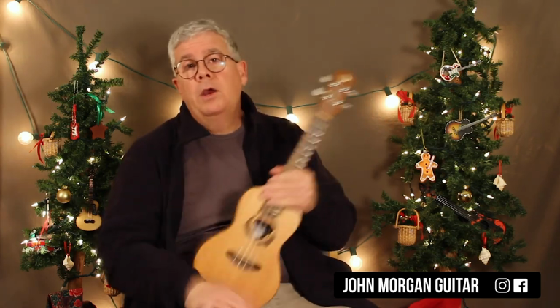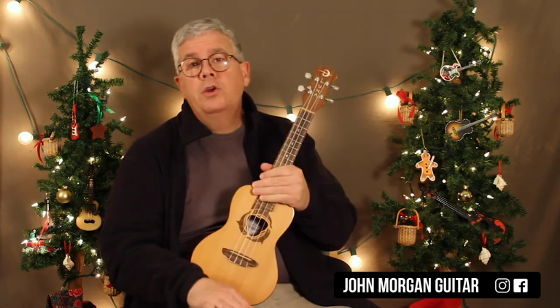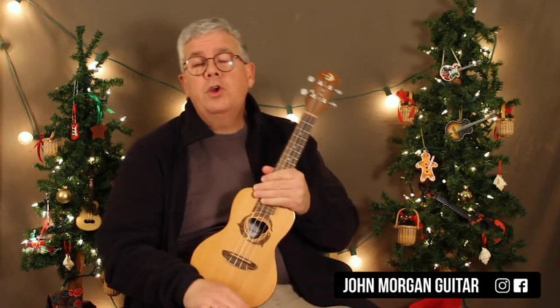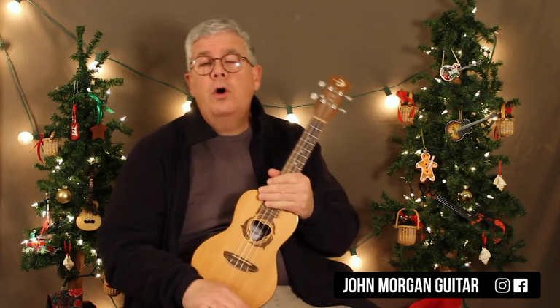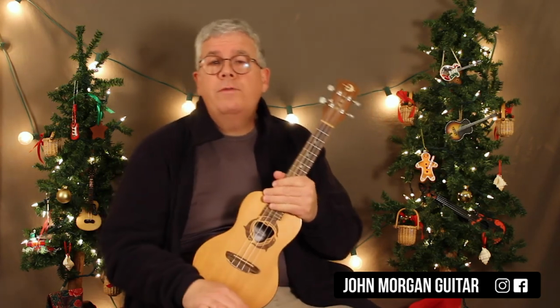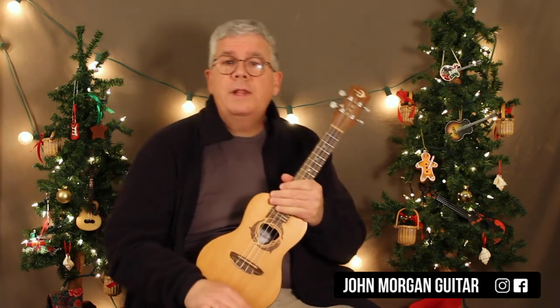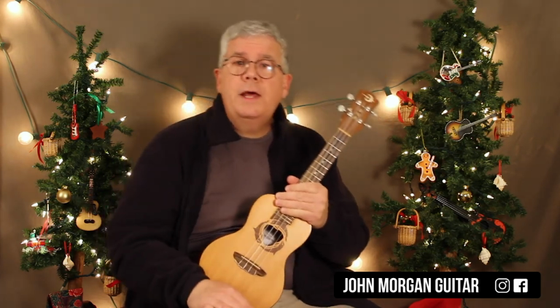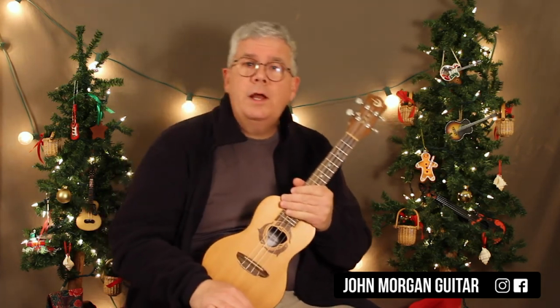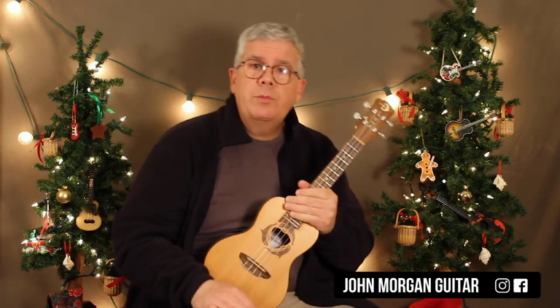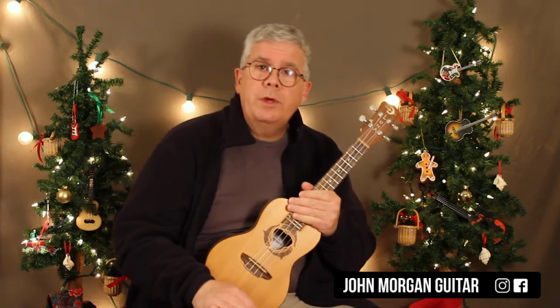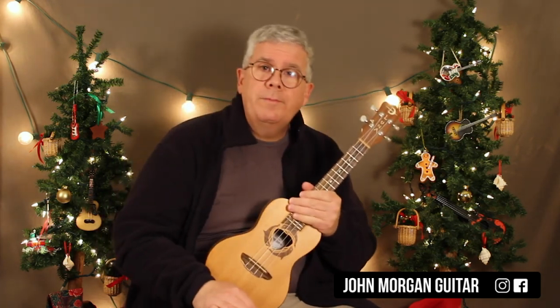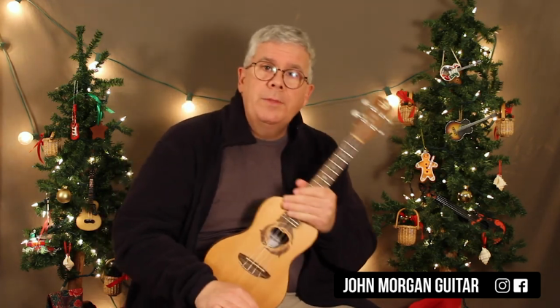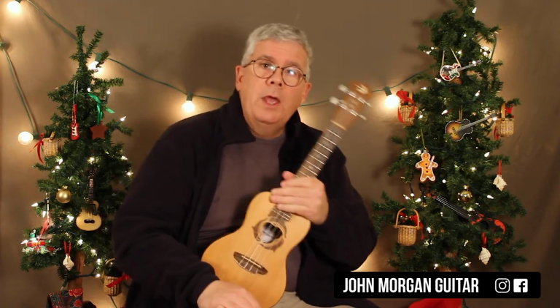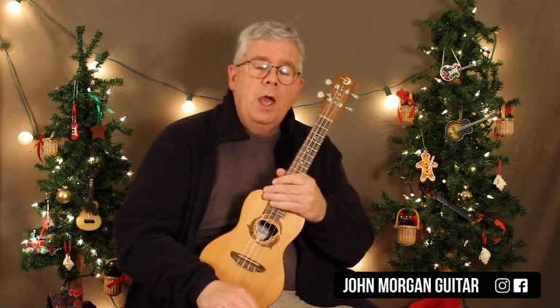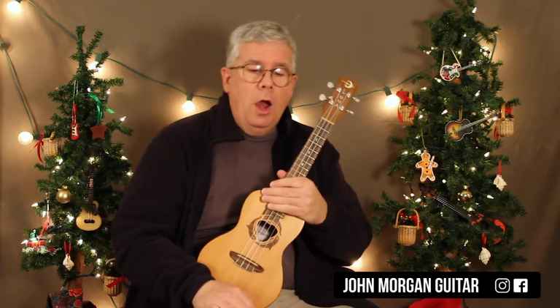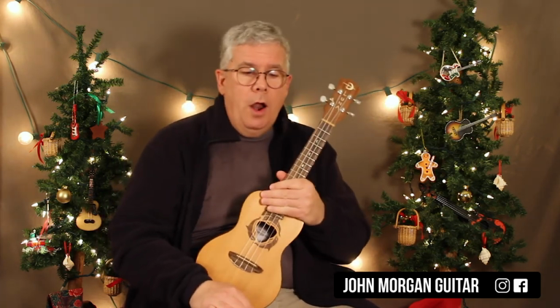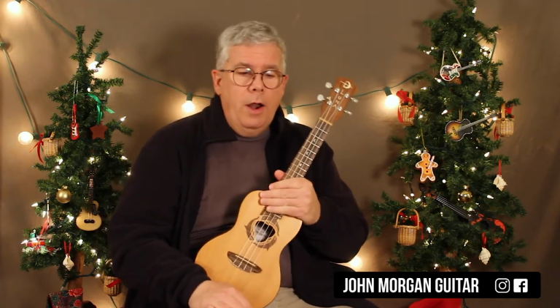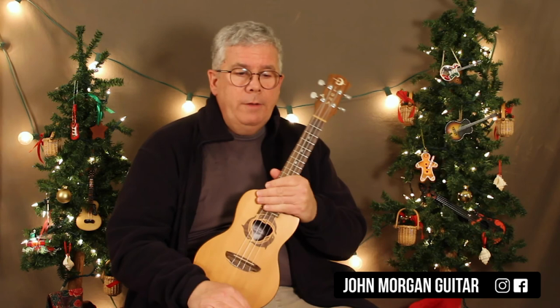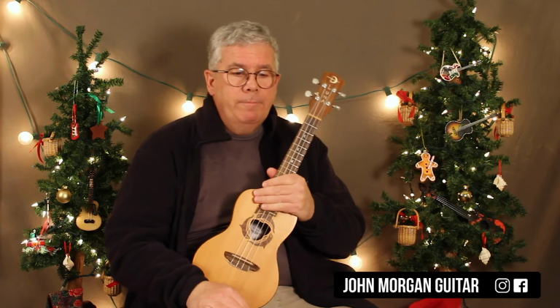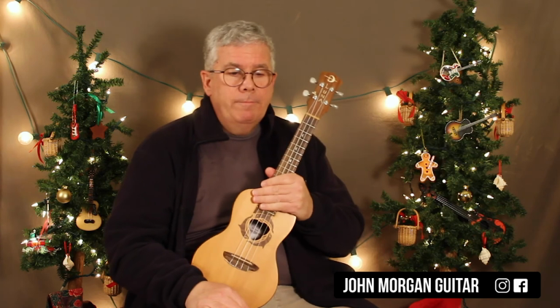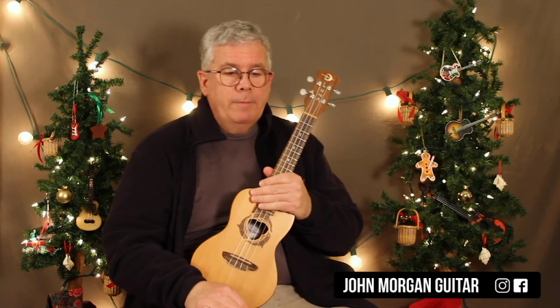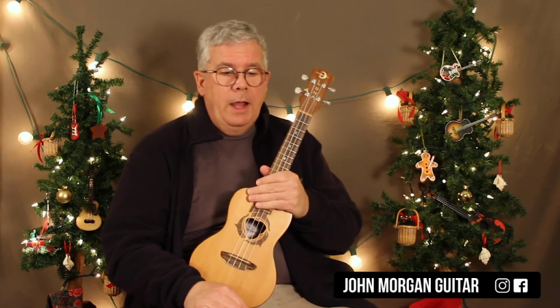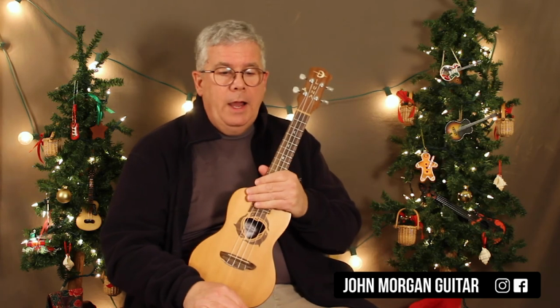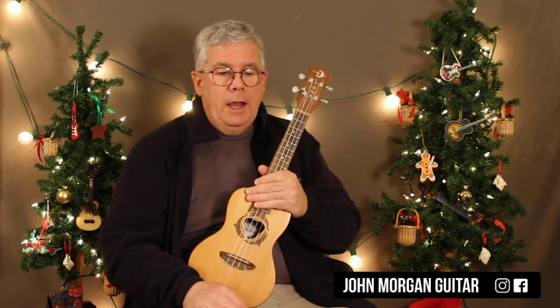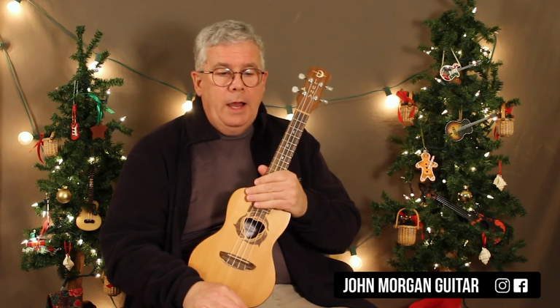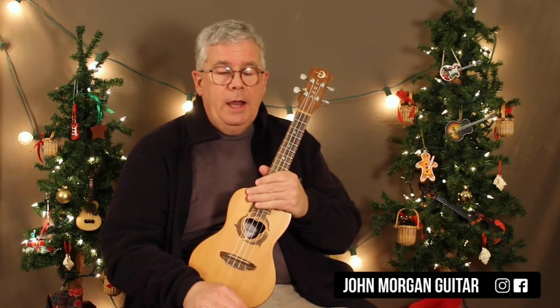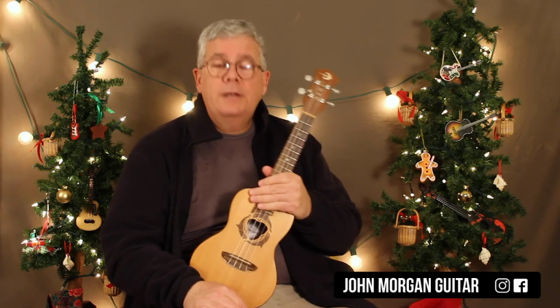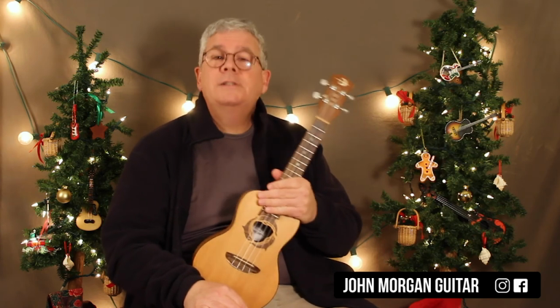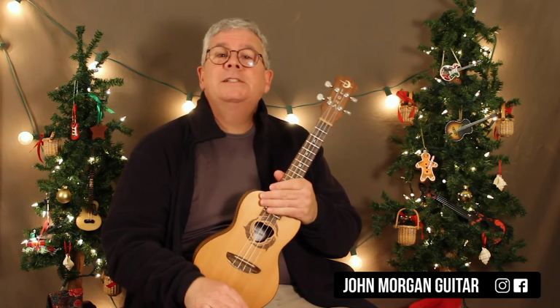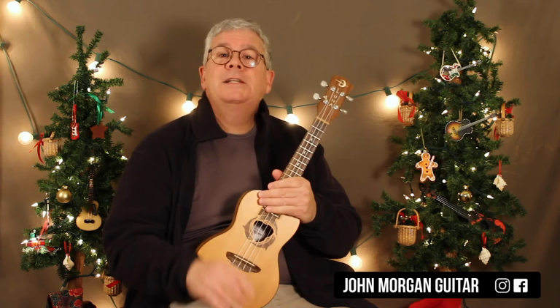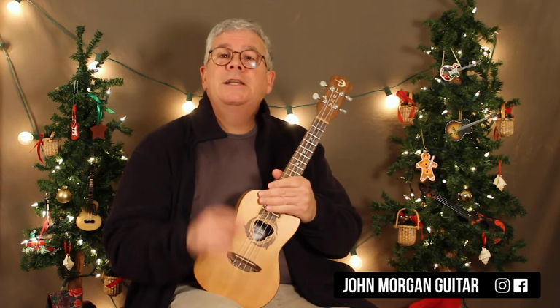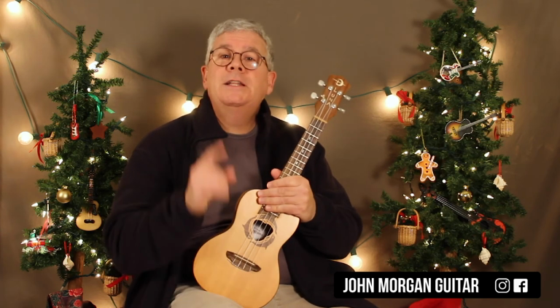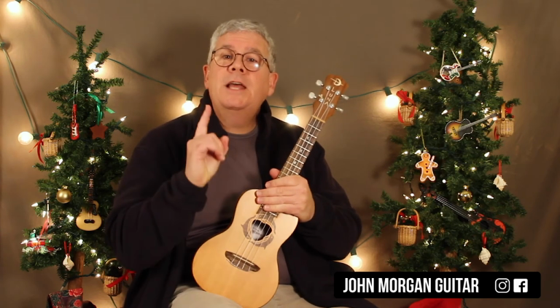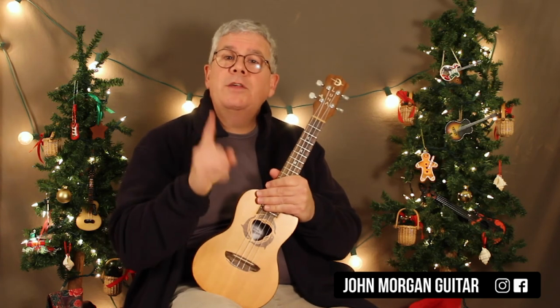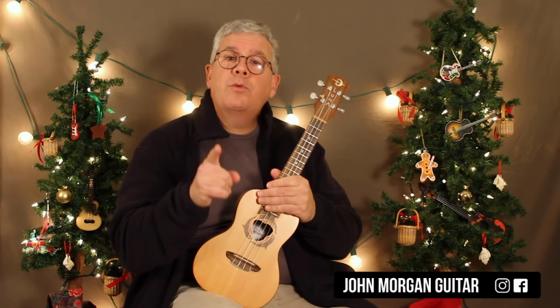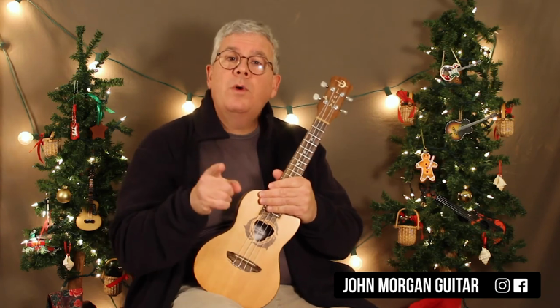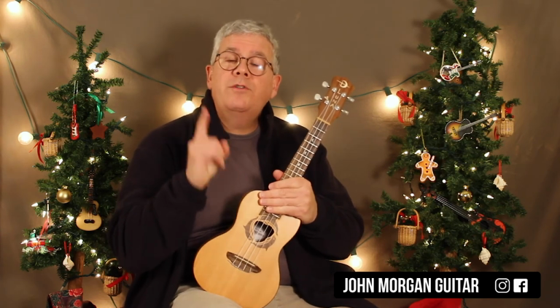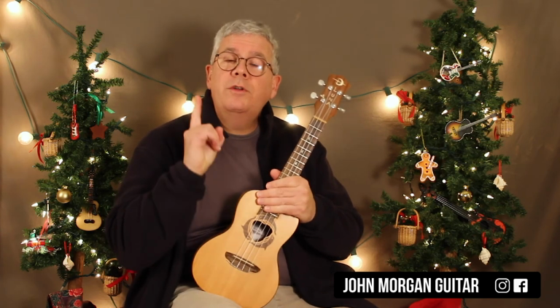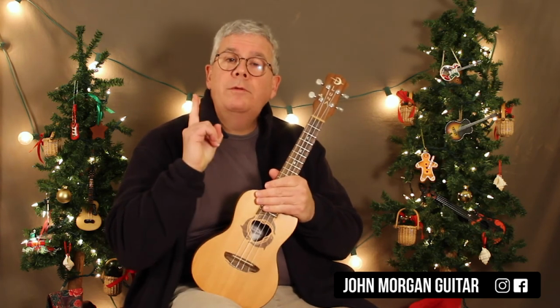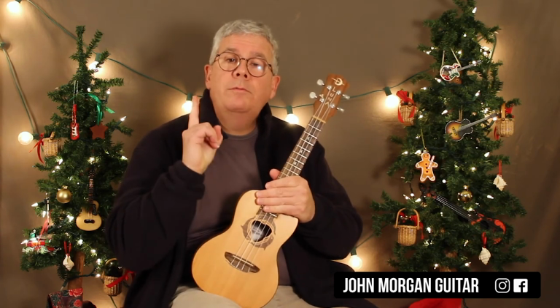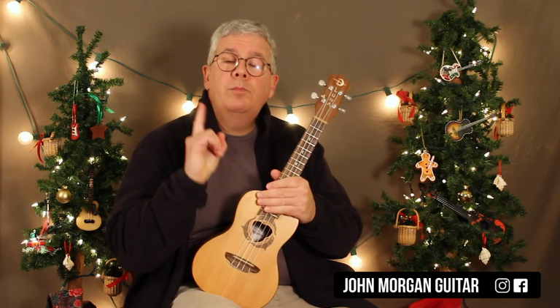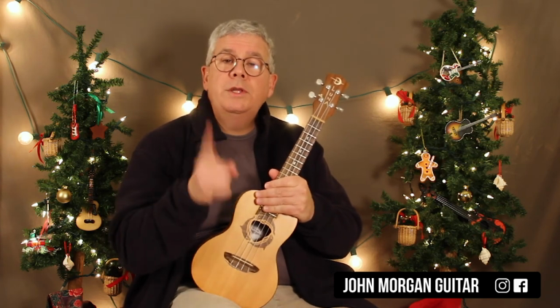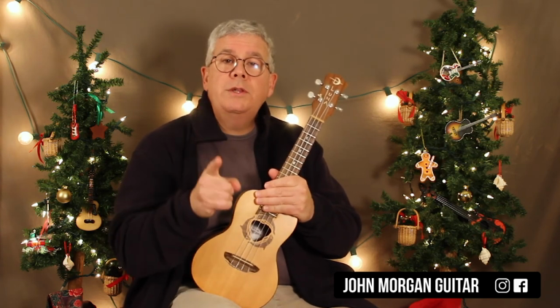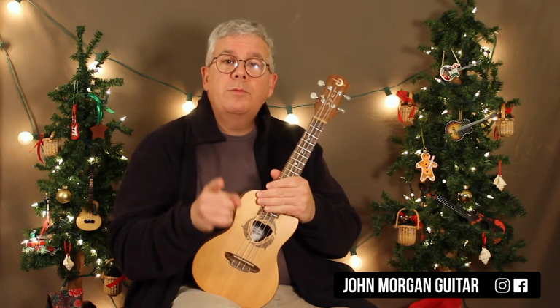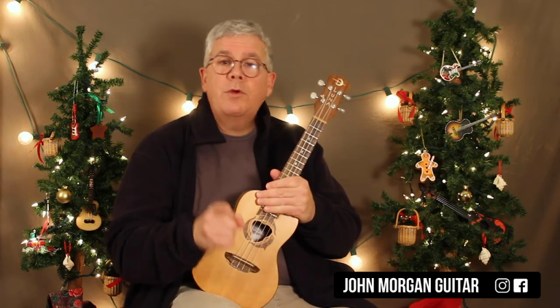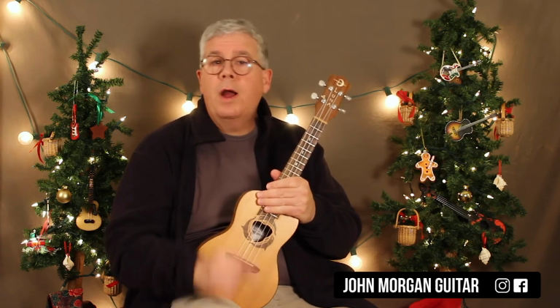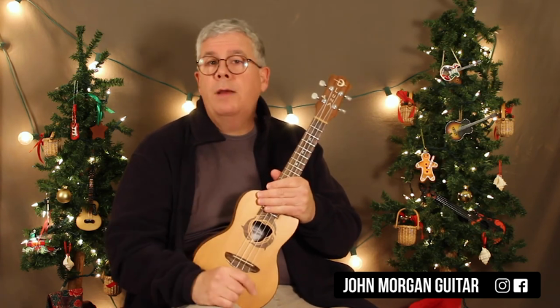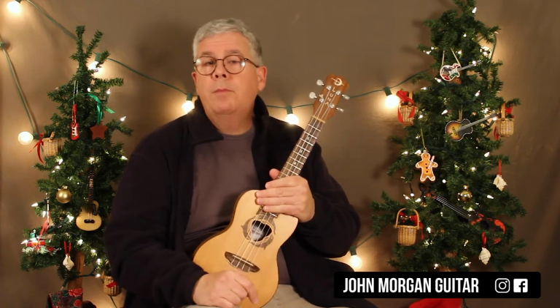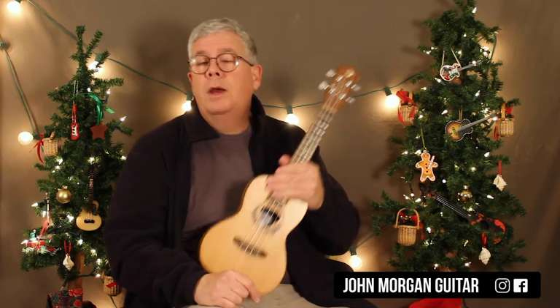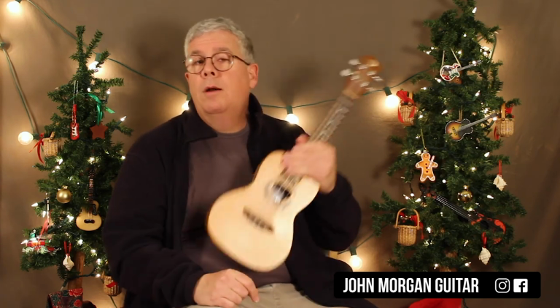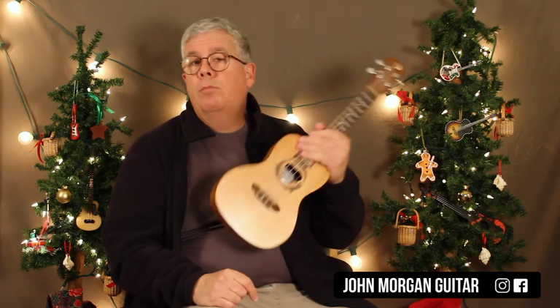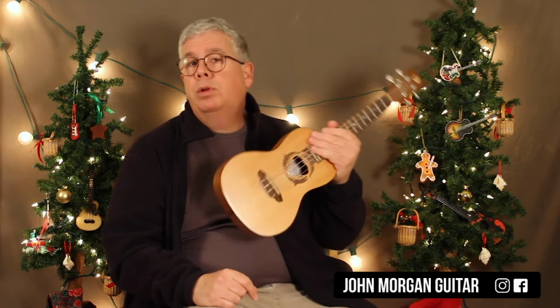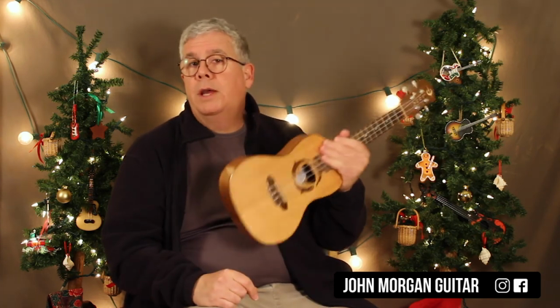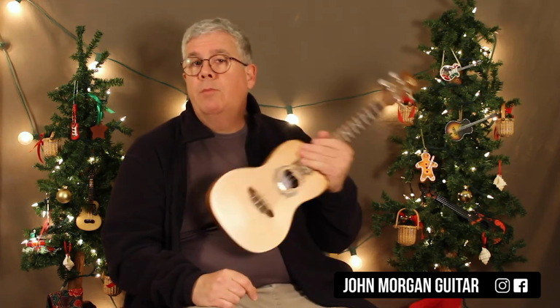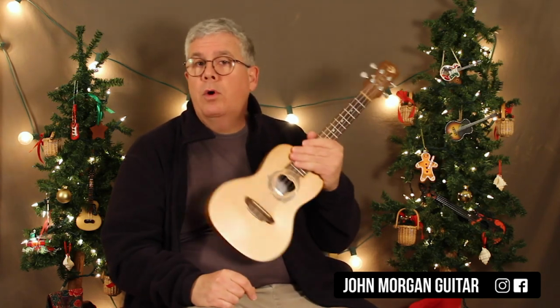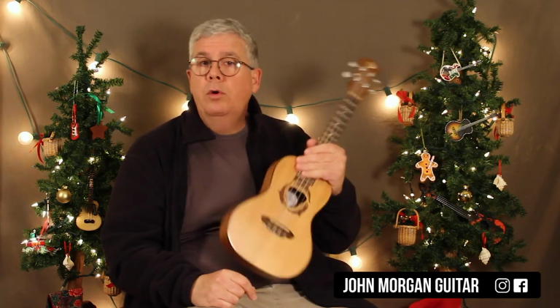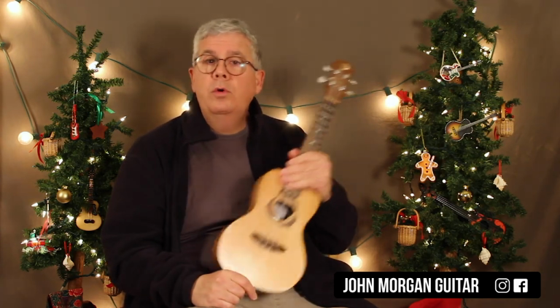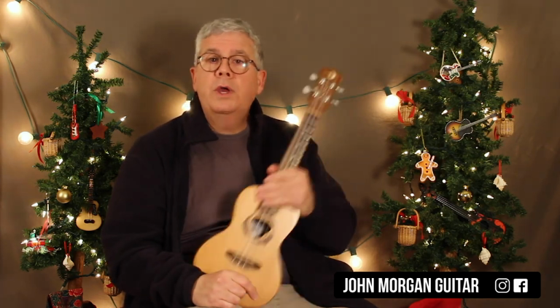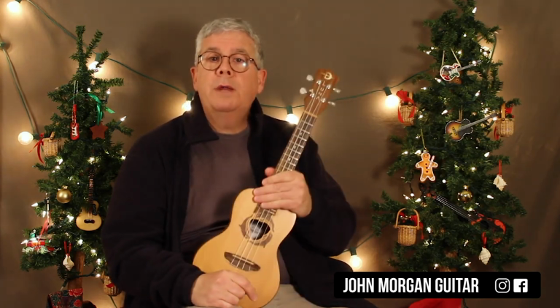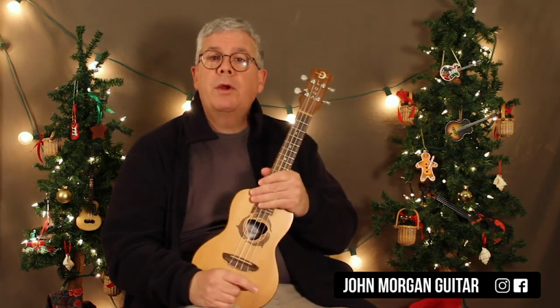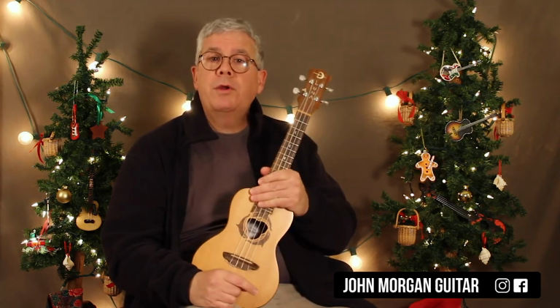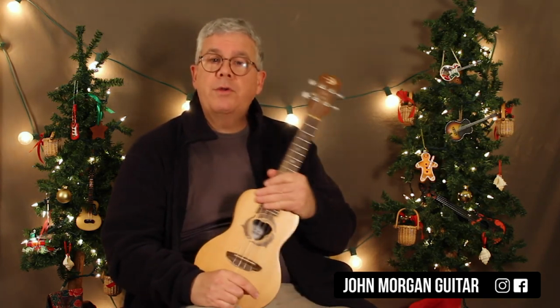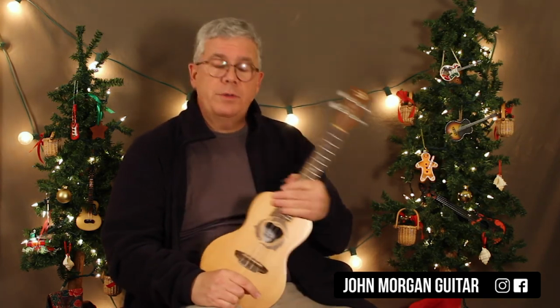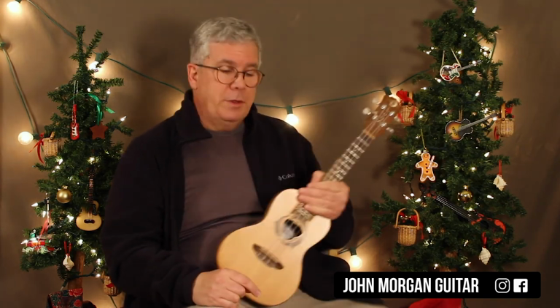Hopefully that helps you. Thanks for watching. Please subscribe, play more ukulele, and Merry Christmas.